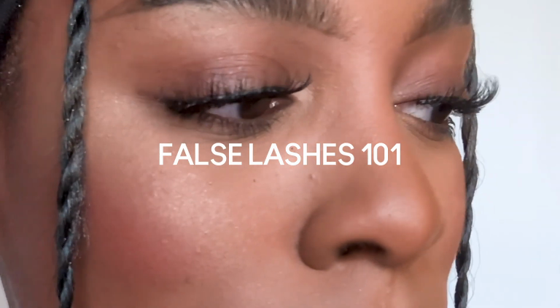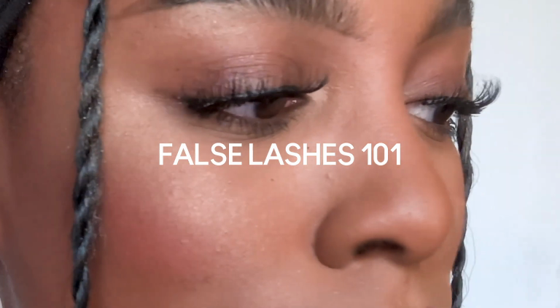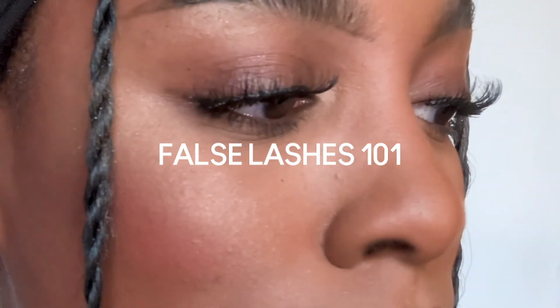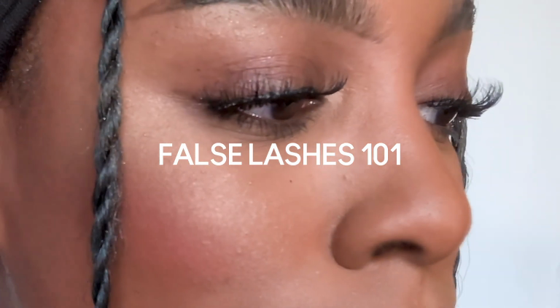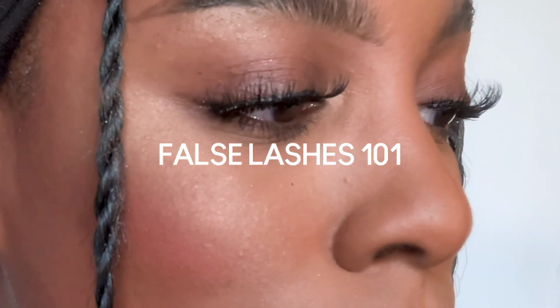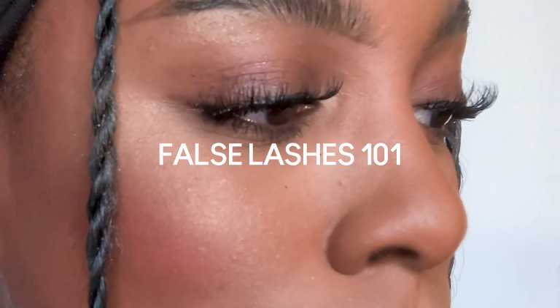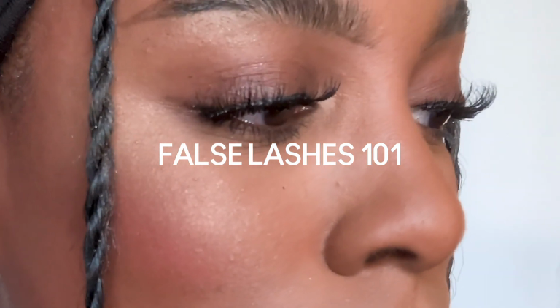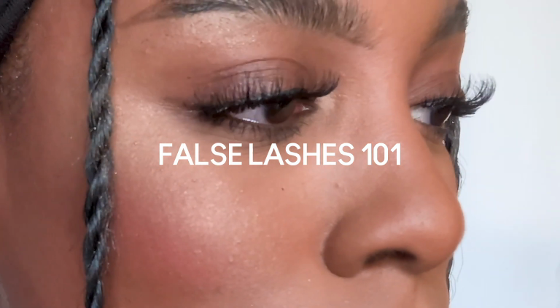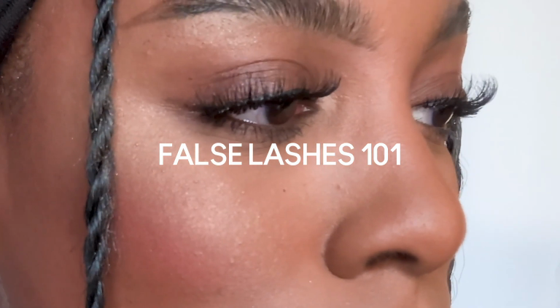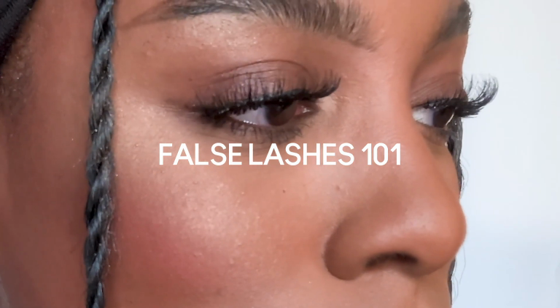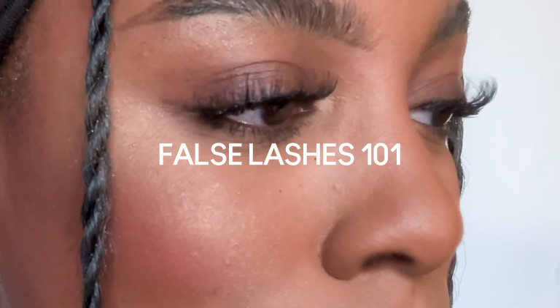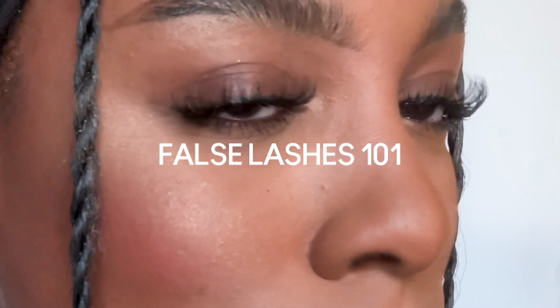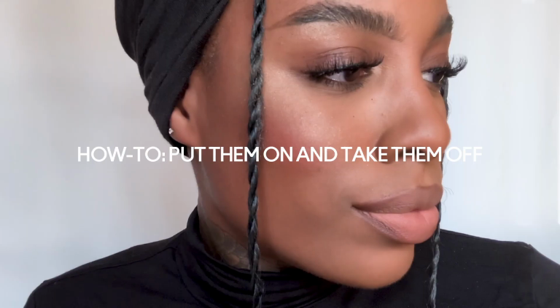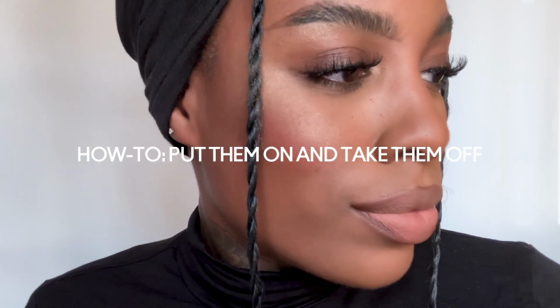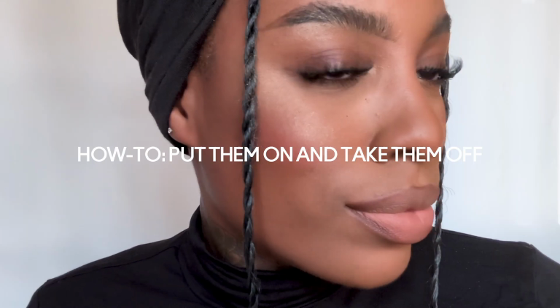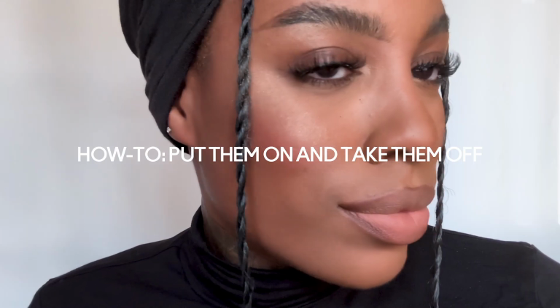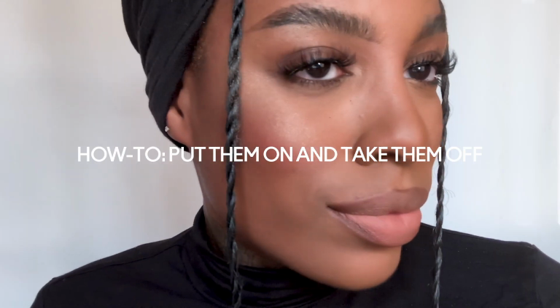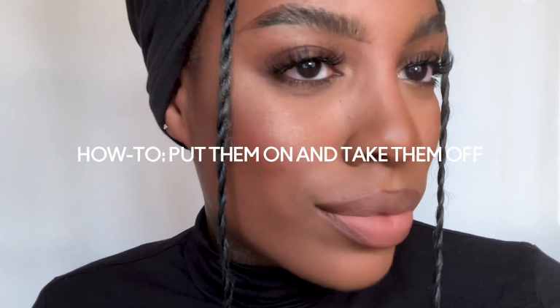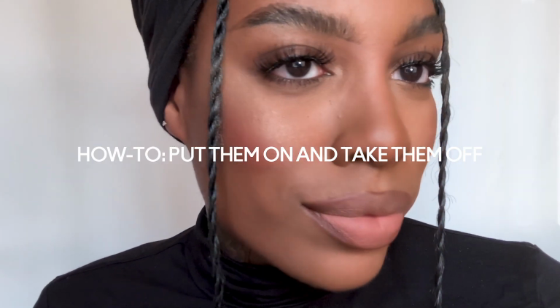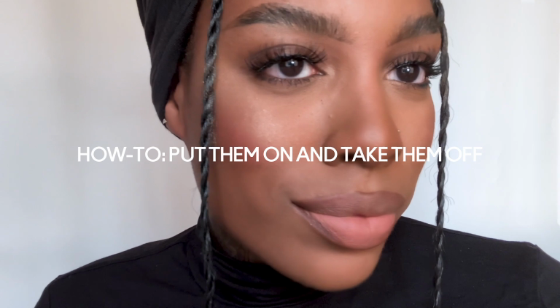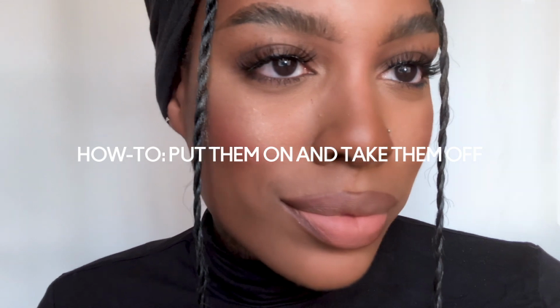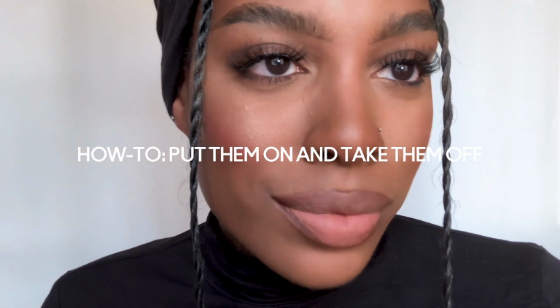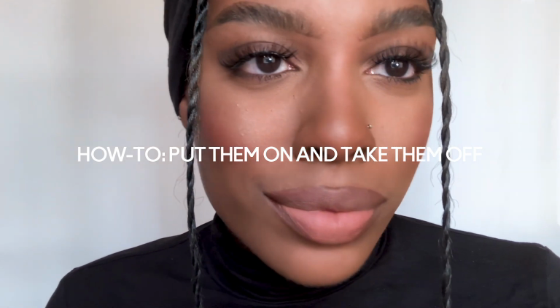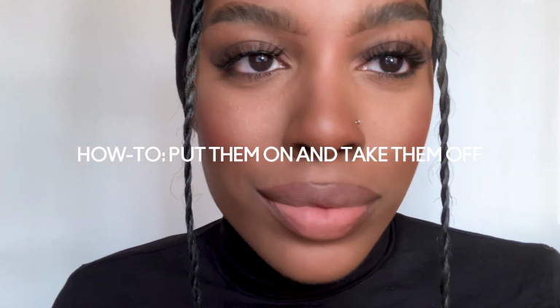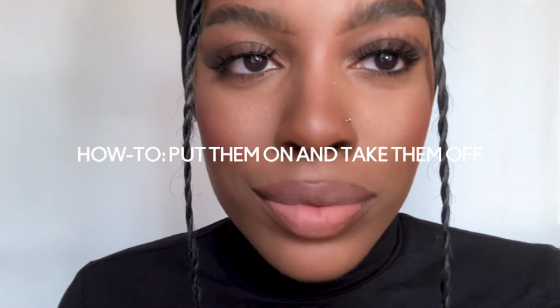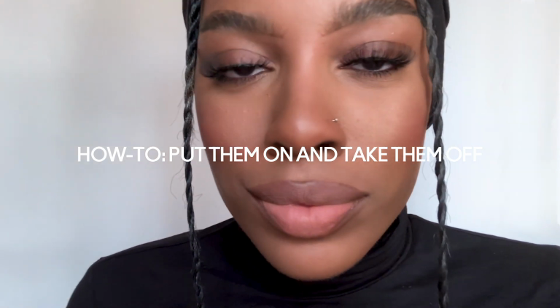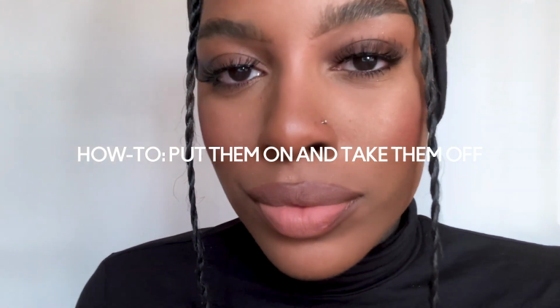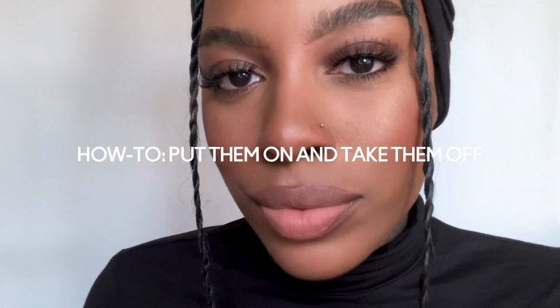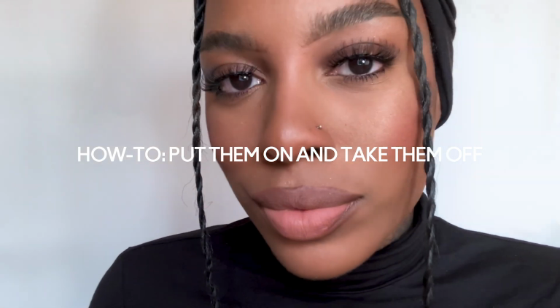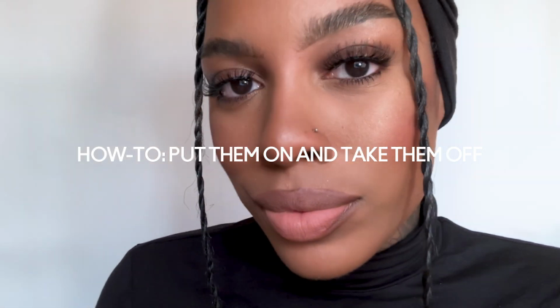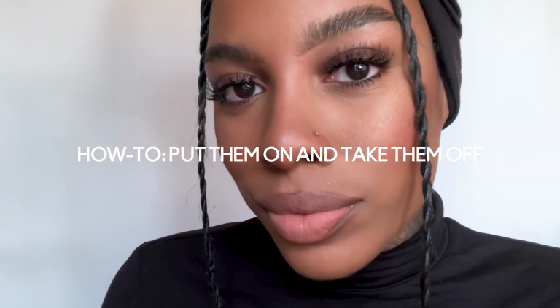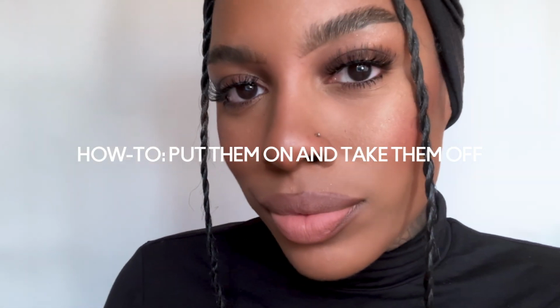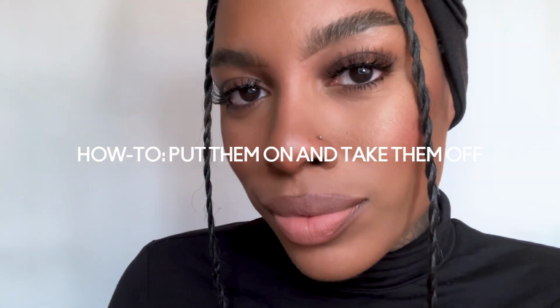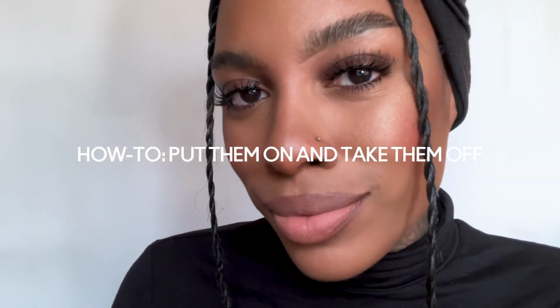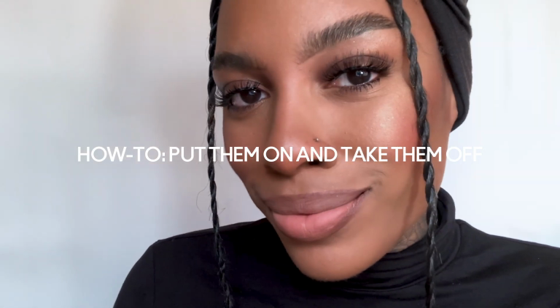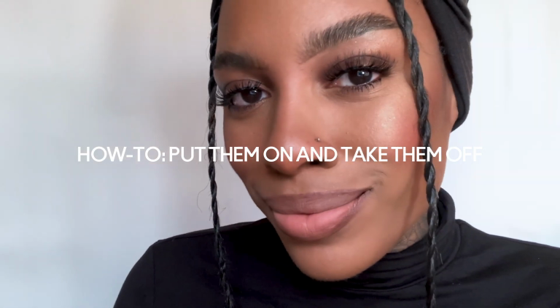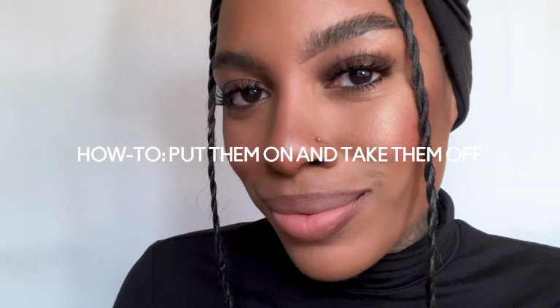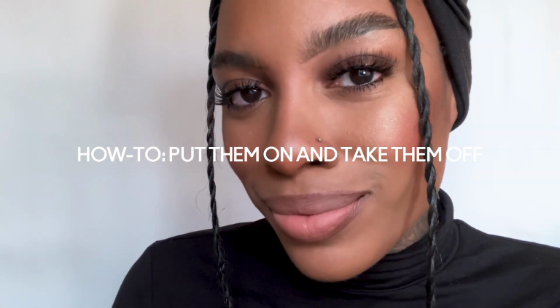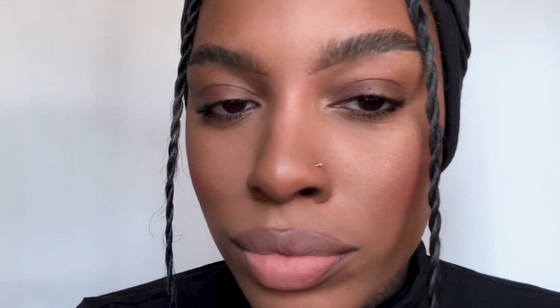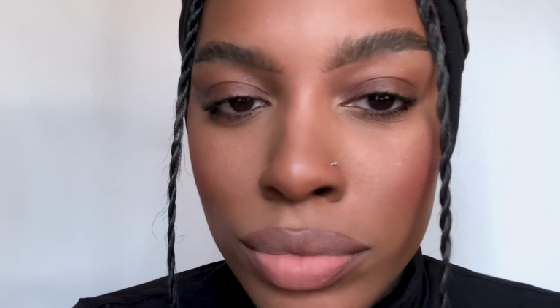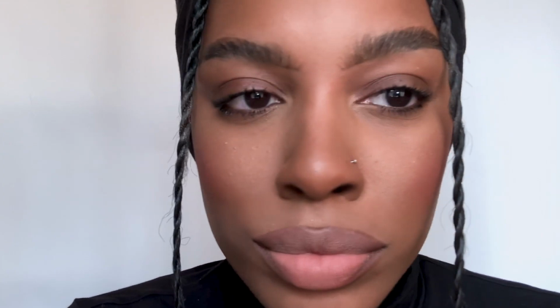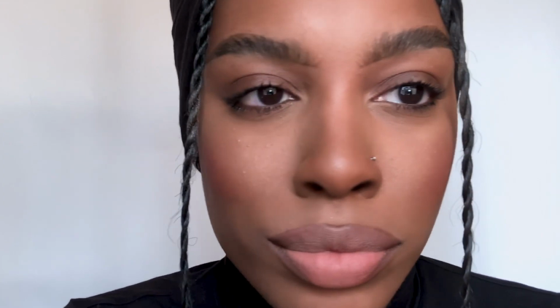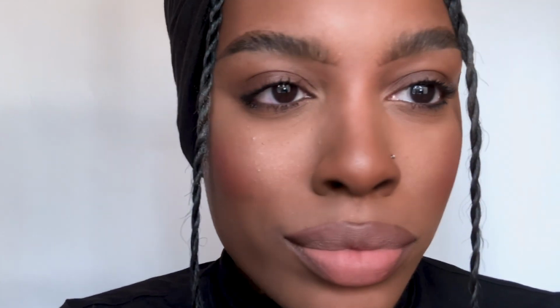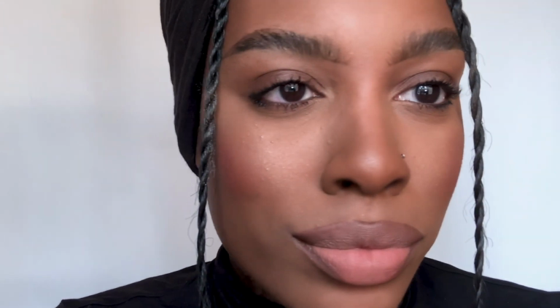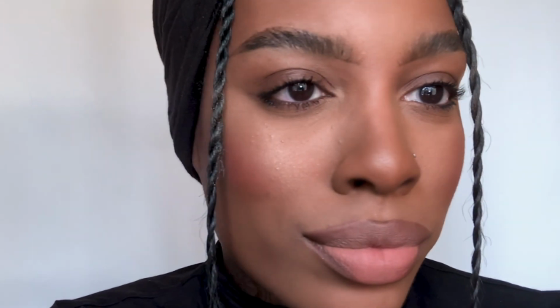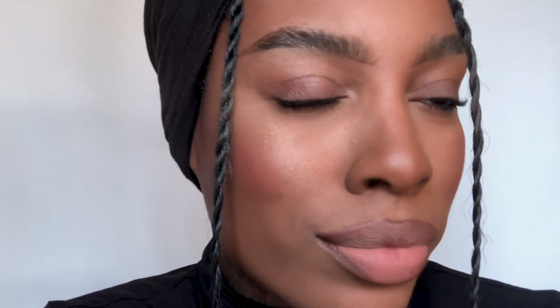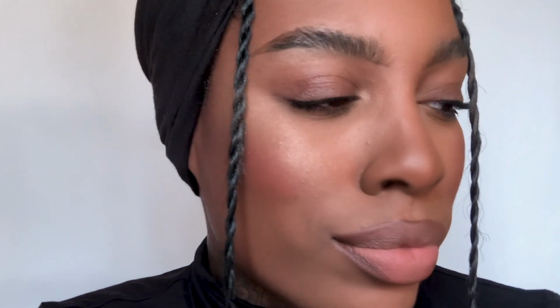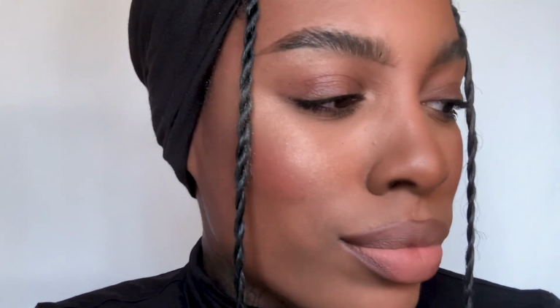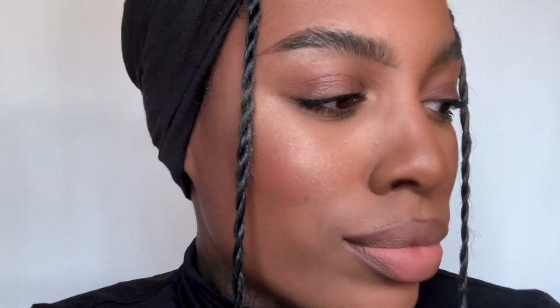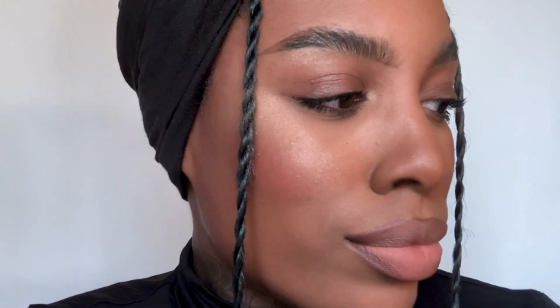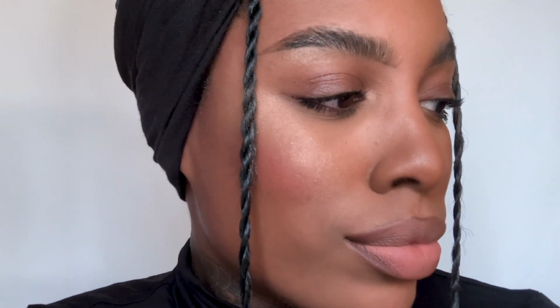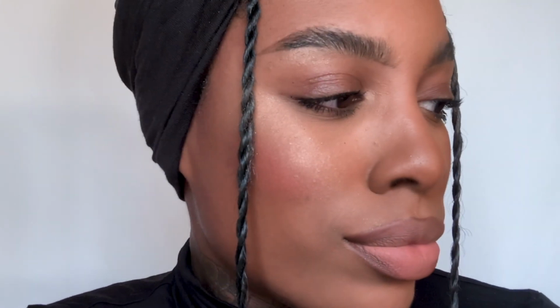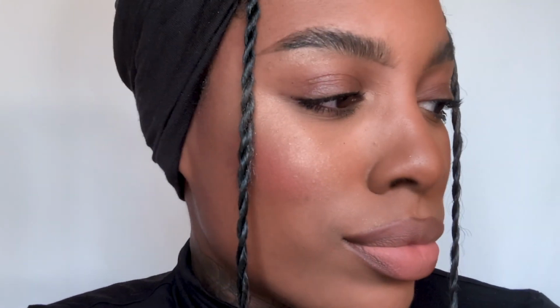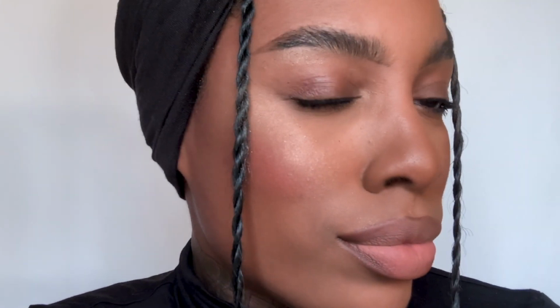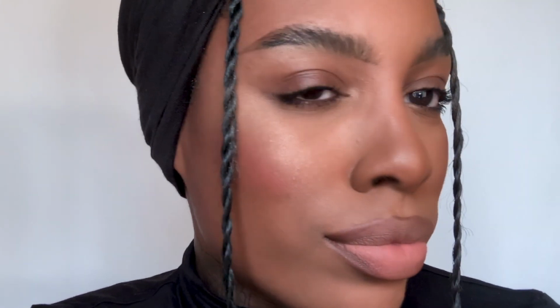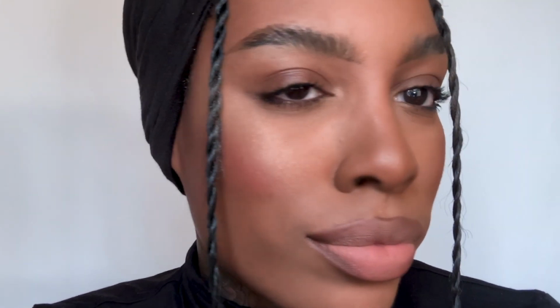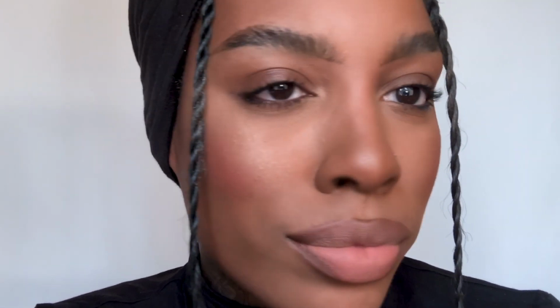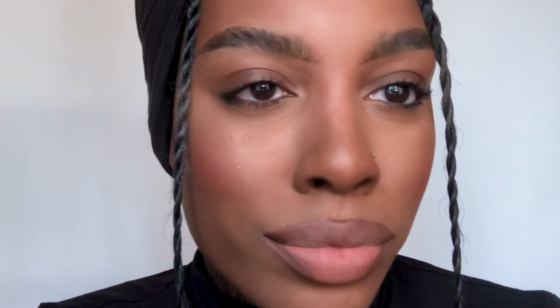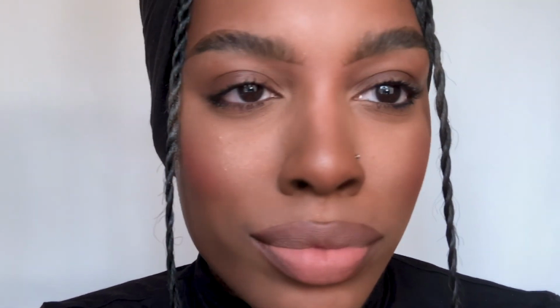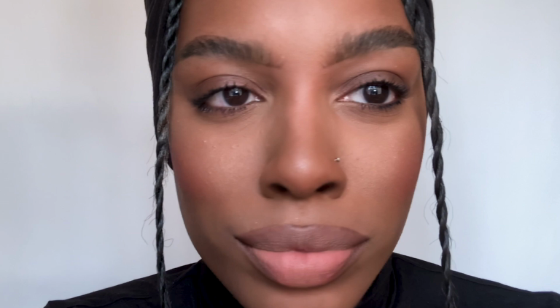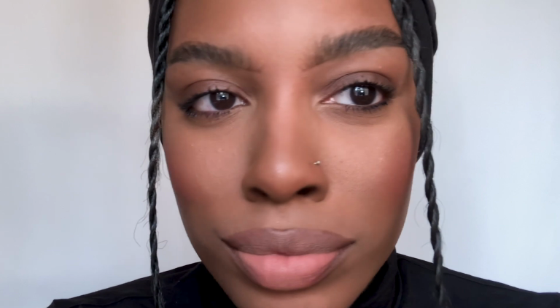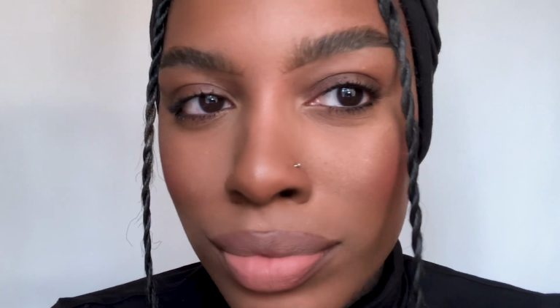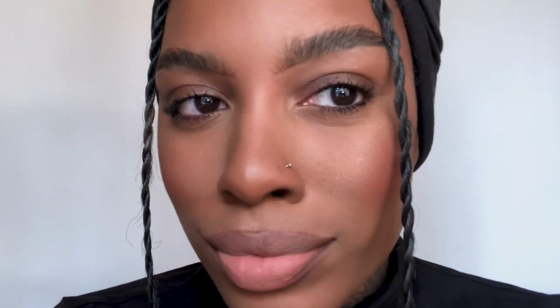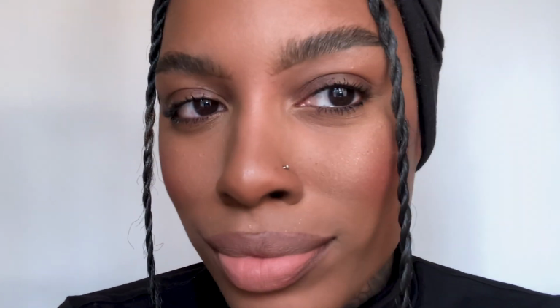Hi MAC fam! I'm here to show you my favorite tips and tricks on how to apply MAC lashes. Here I have nothing on my lashes except for mascara, so let's get started.